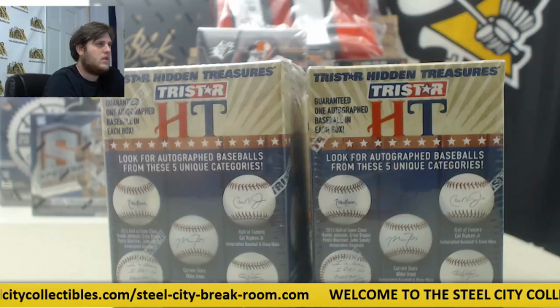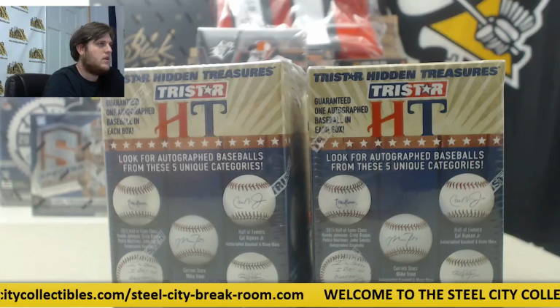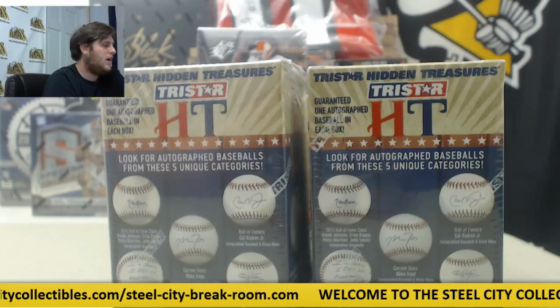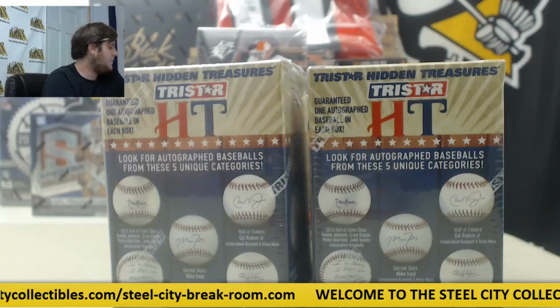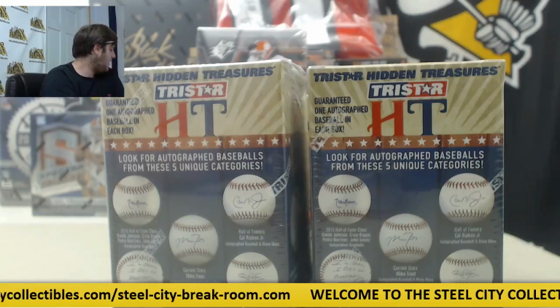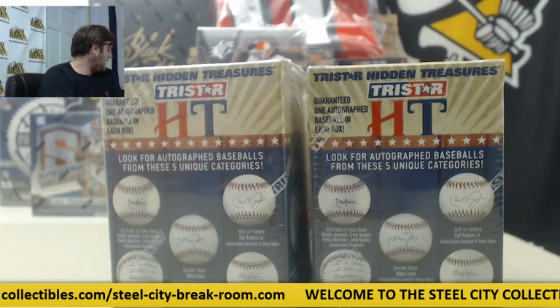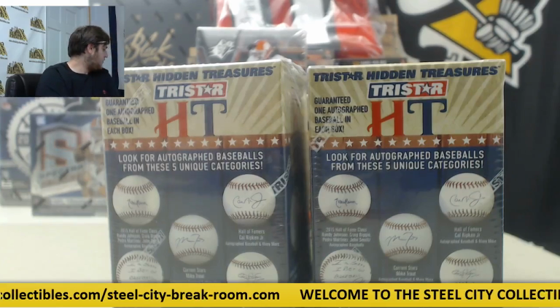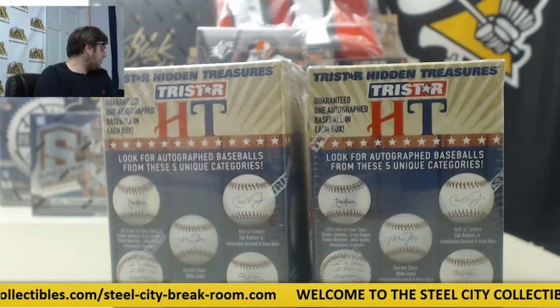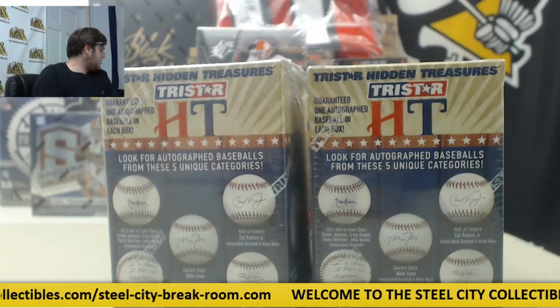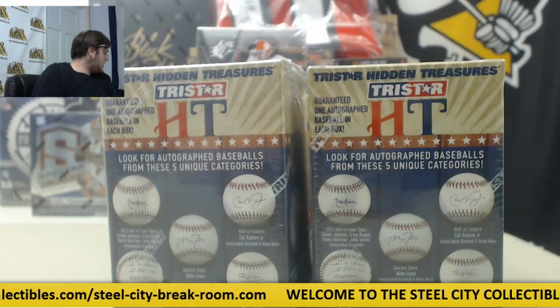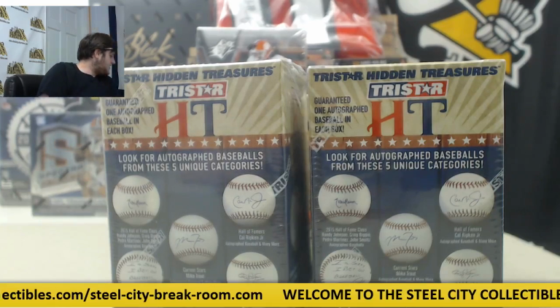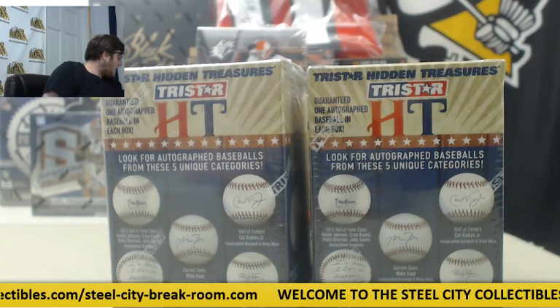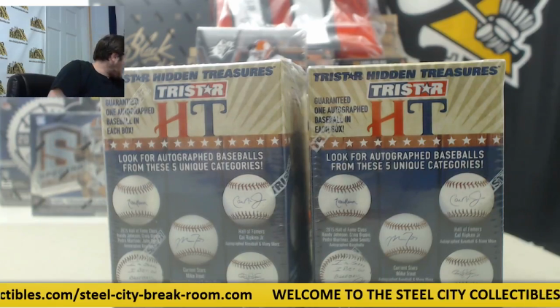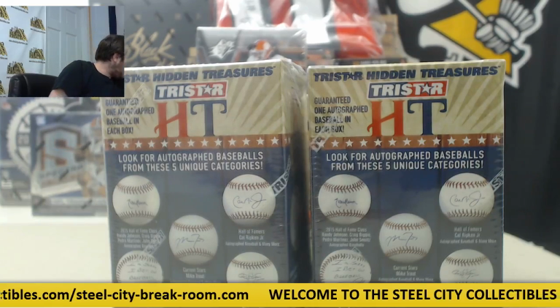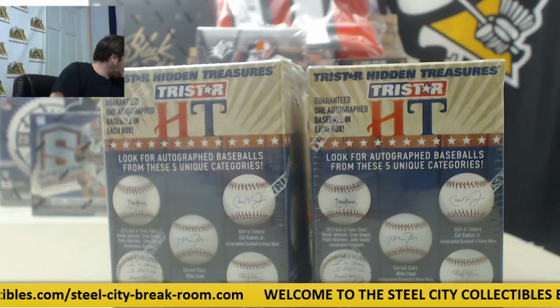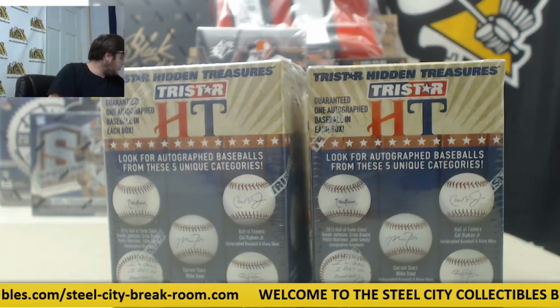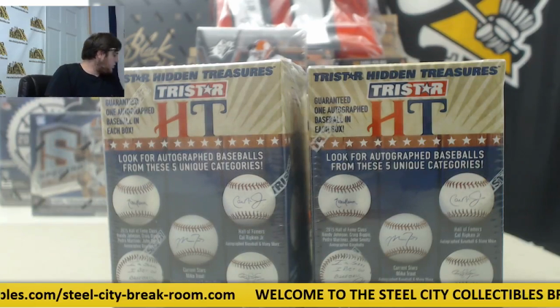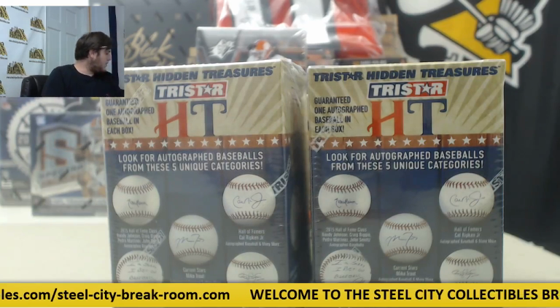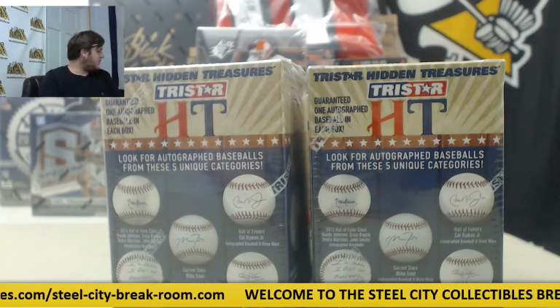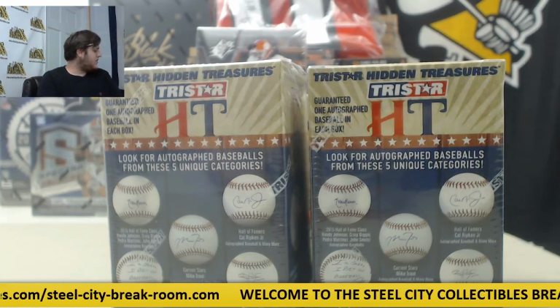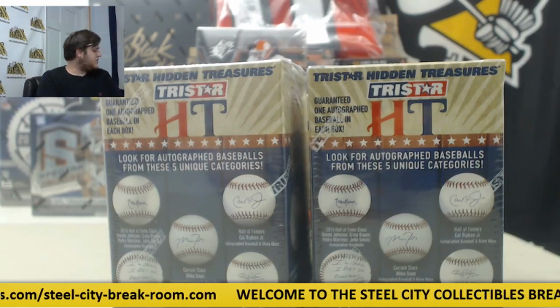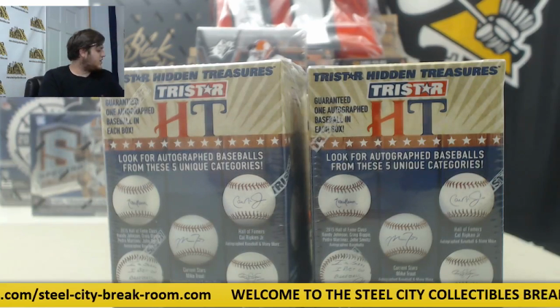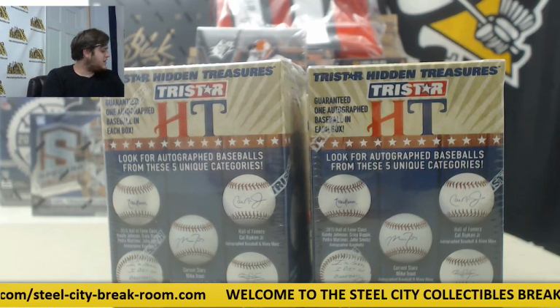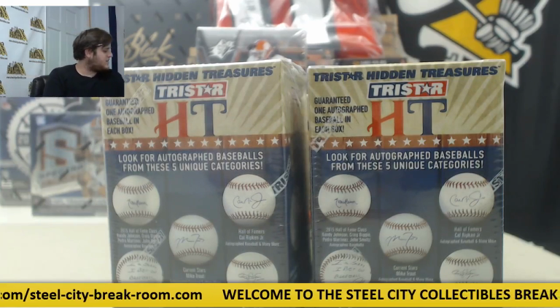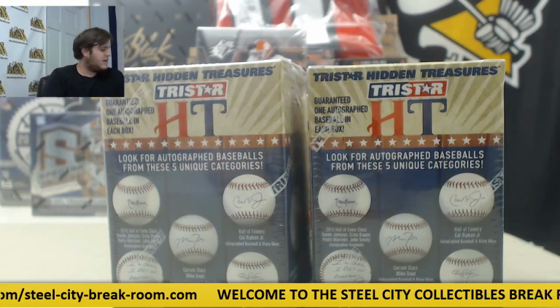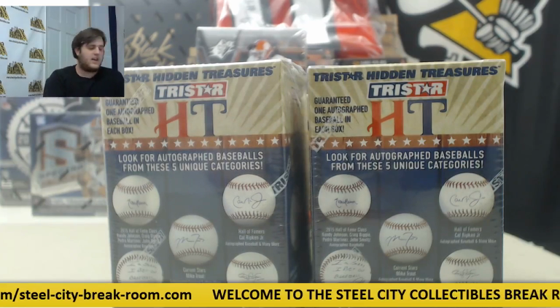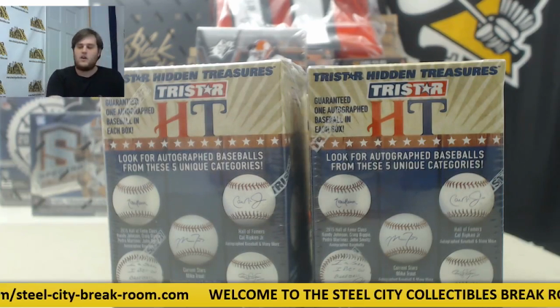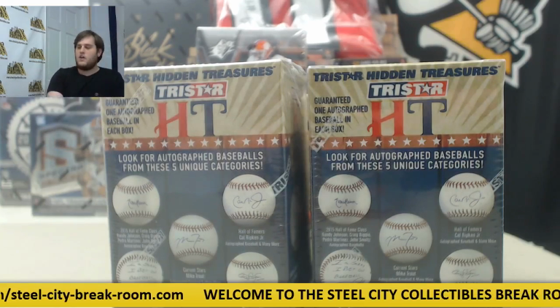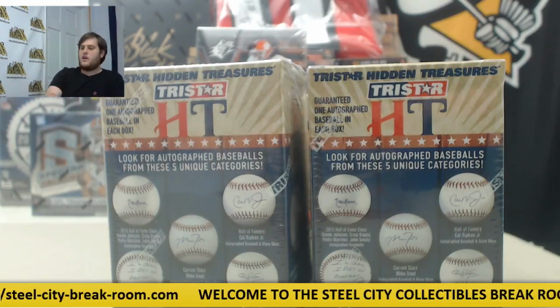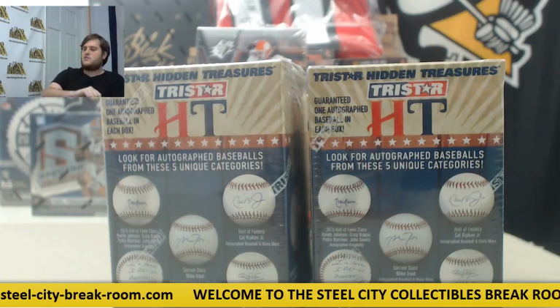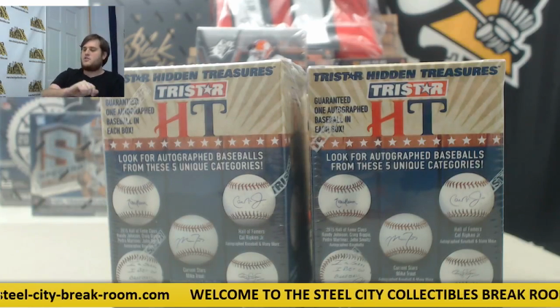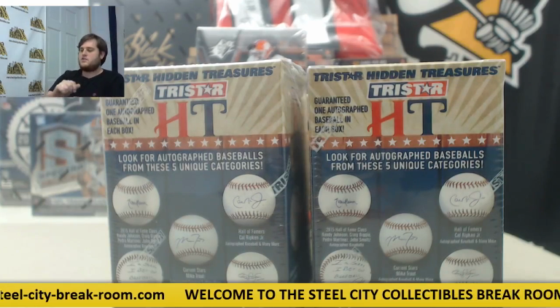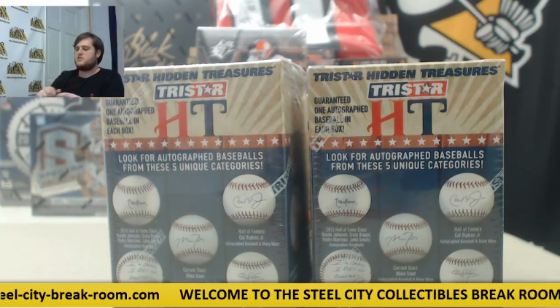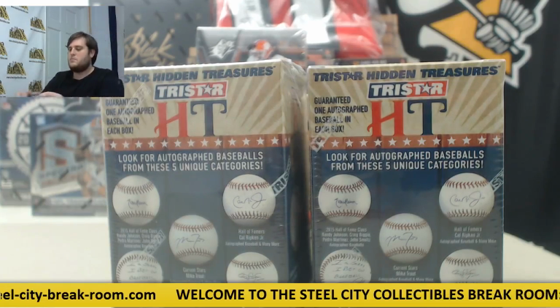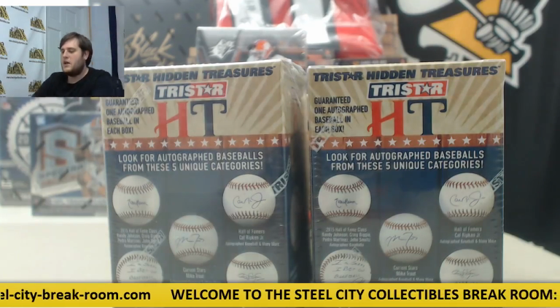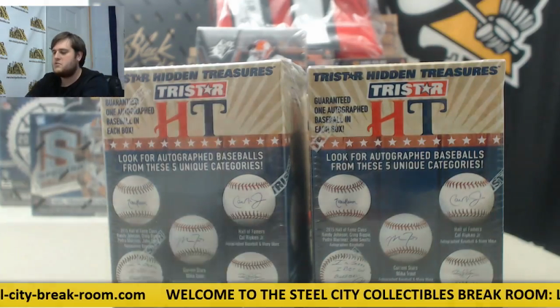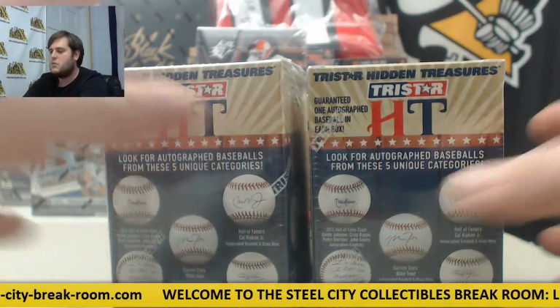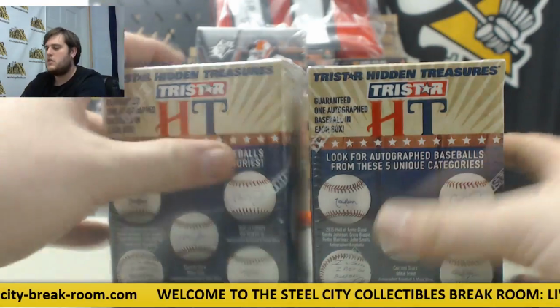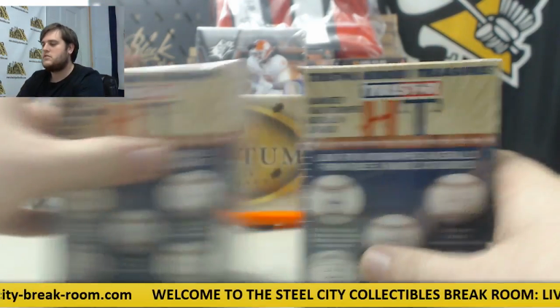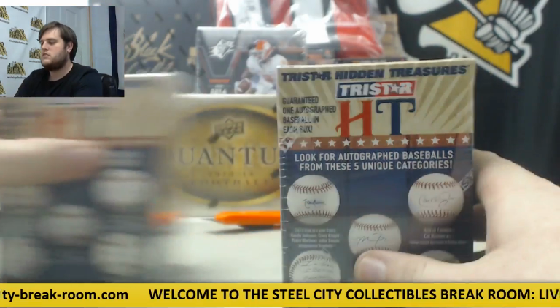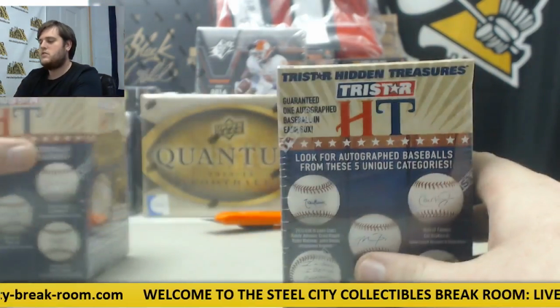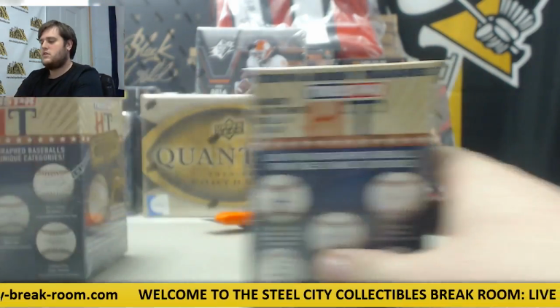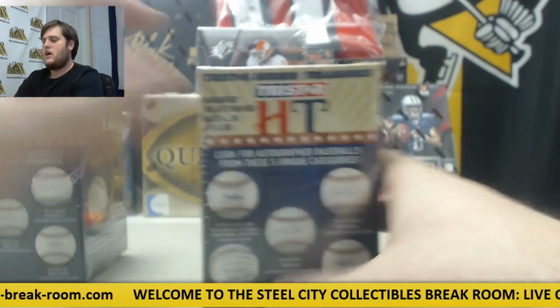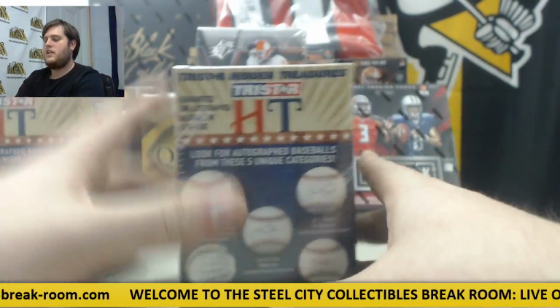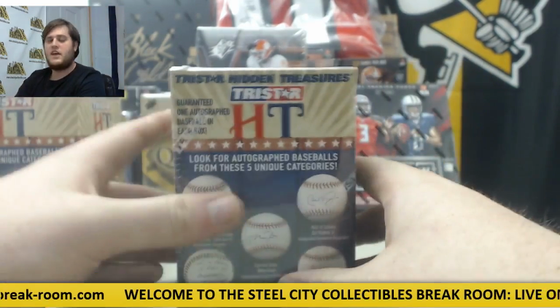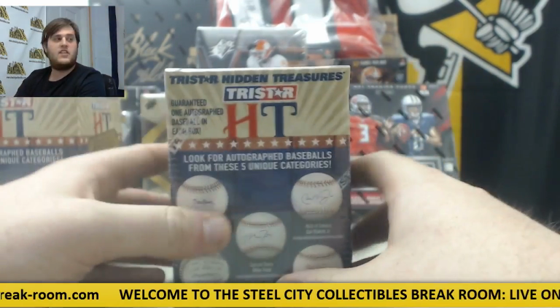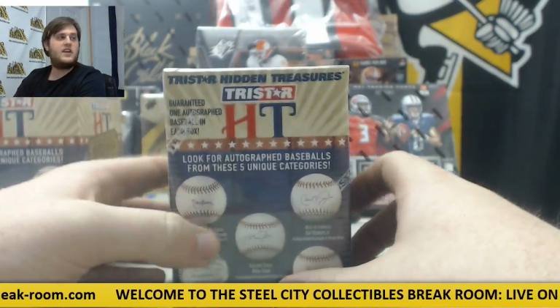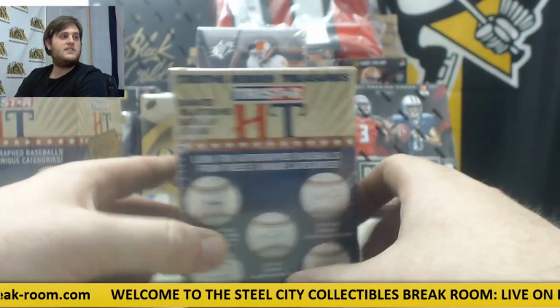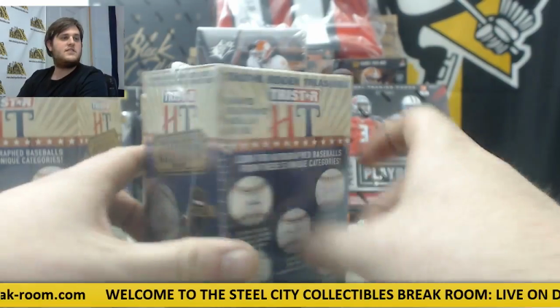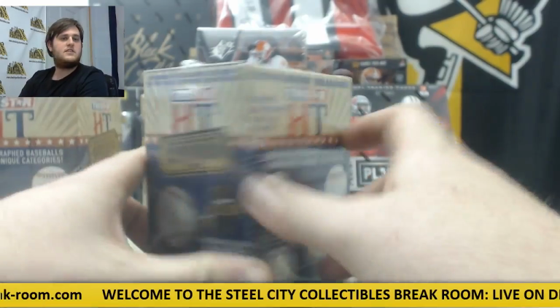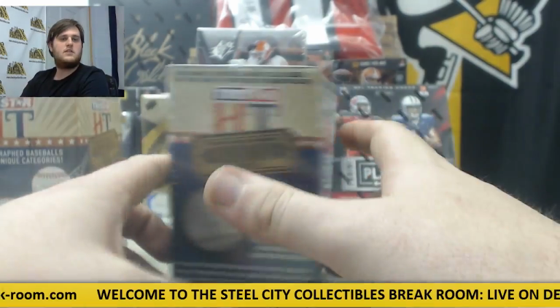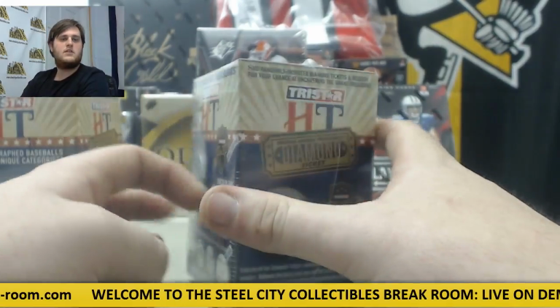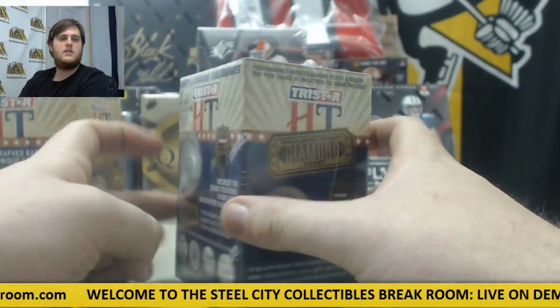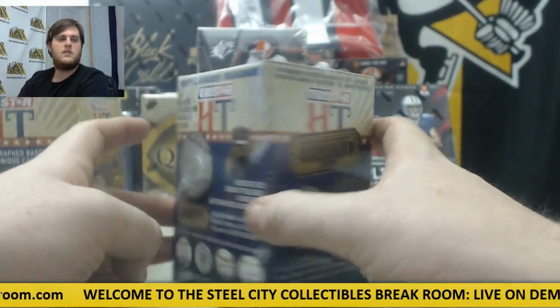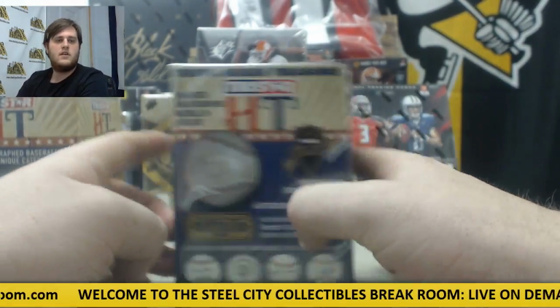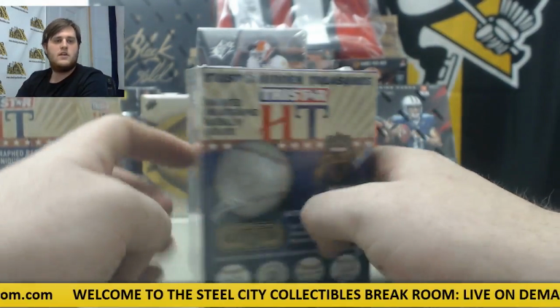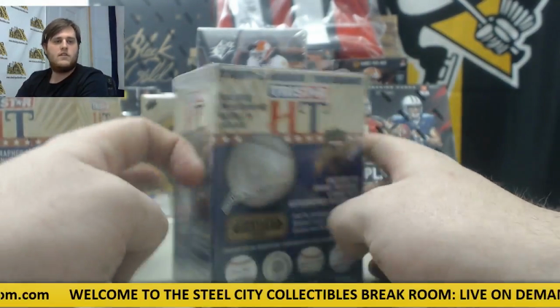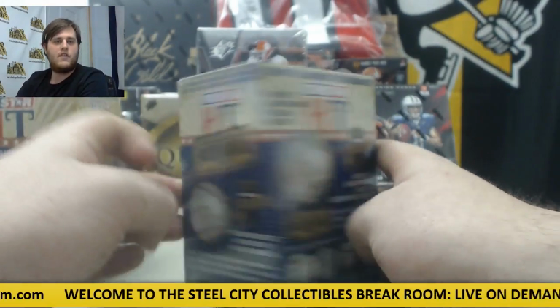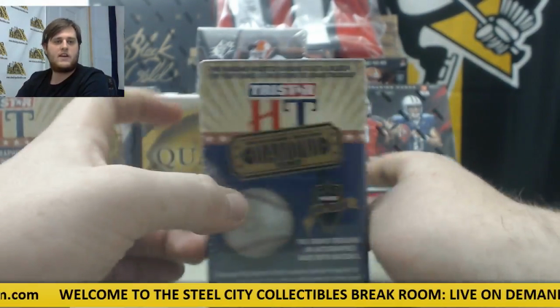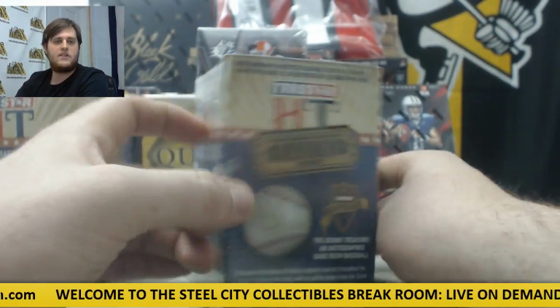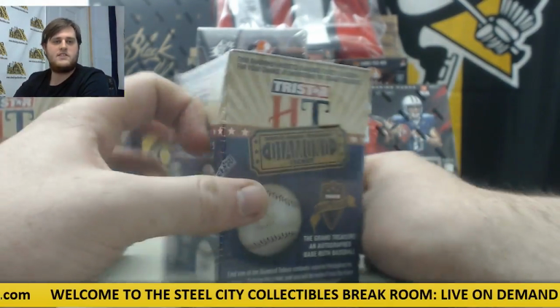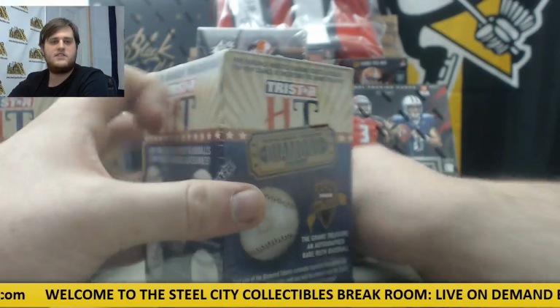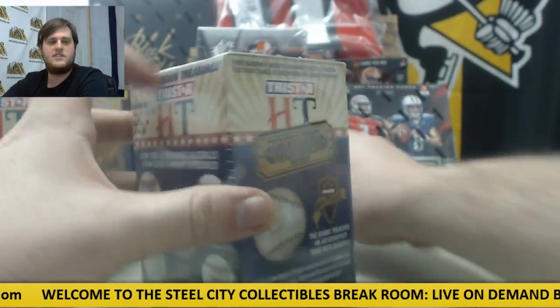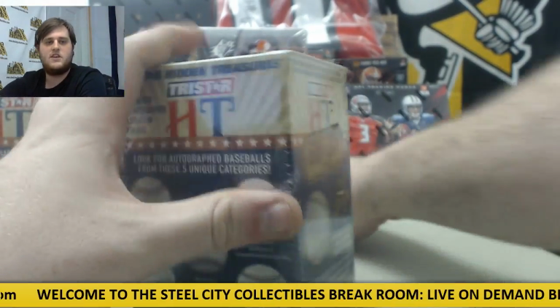Breaking for Justin, I got two 2015 TriStar Hidden Autograph Treasures Baseballs. I like these. The factory's sealed.